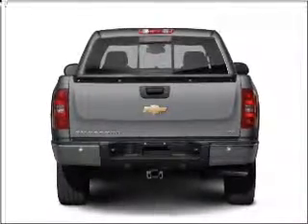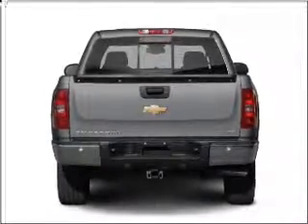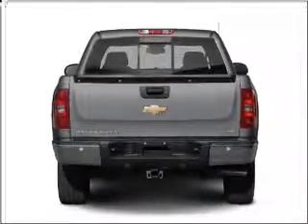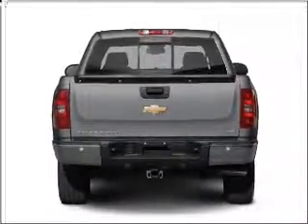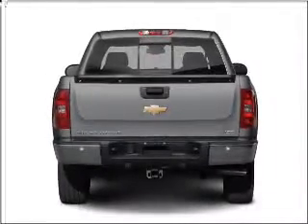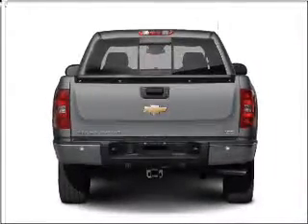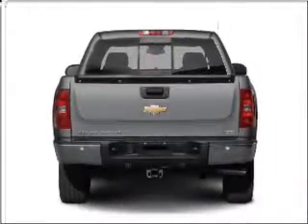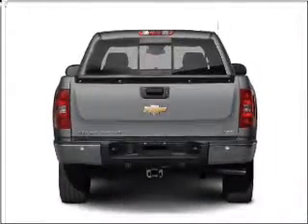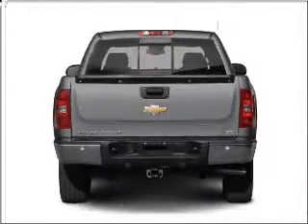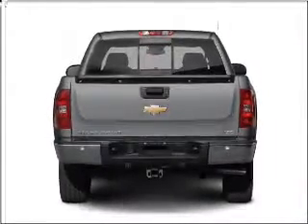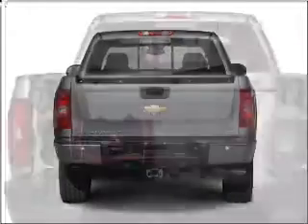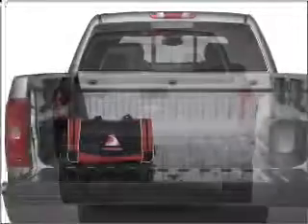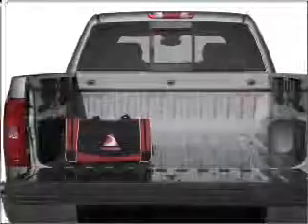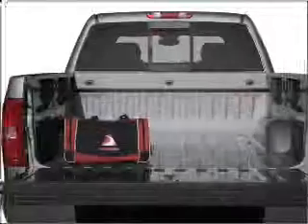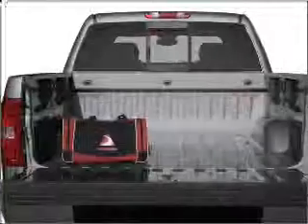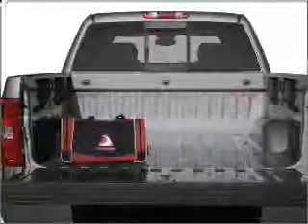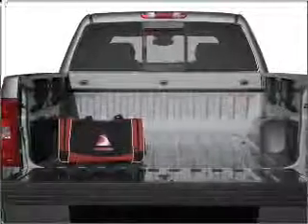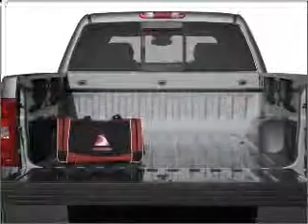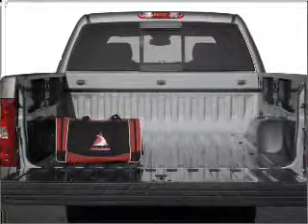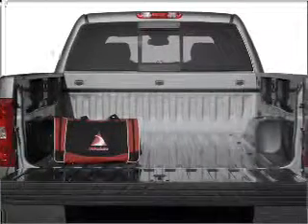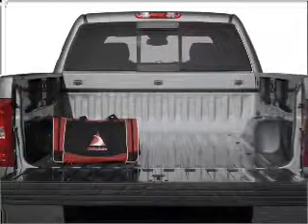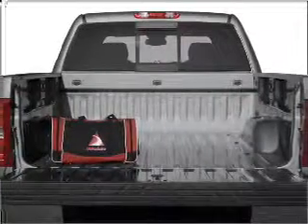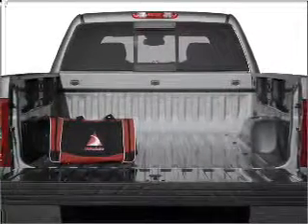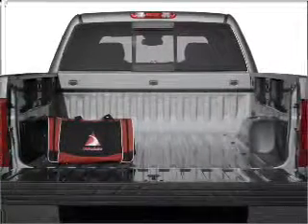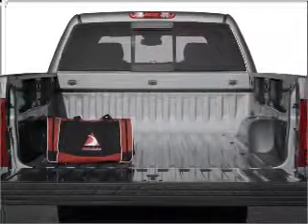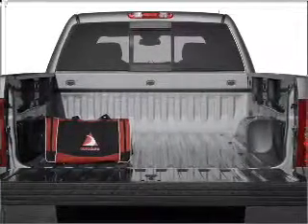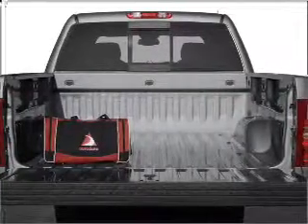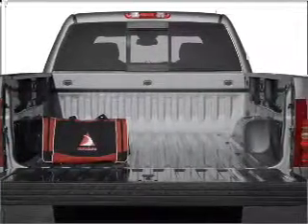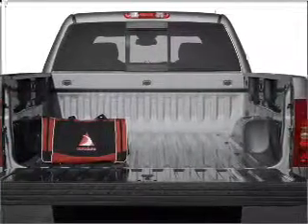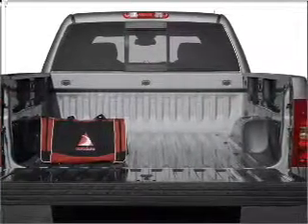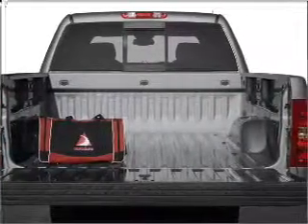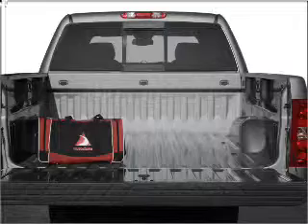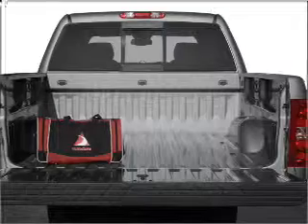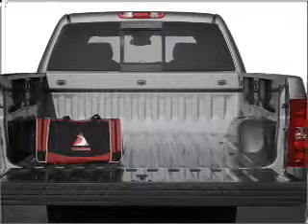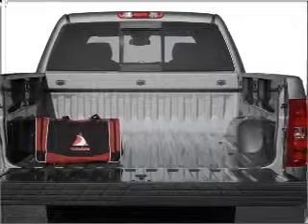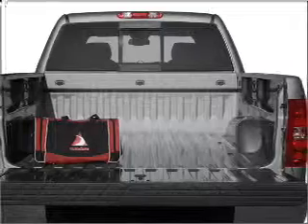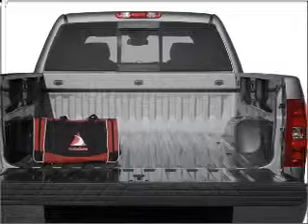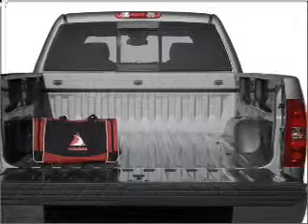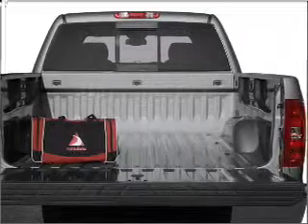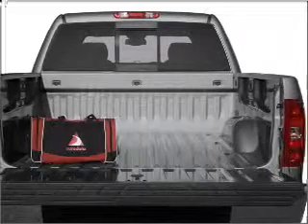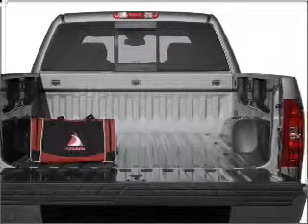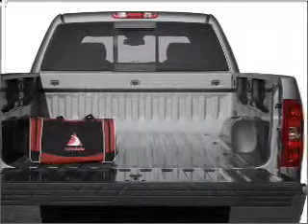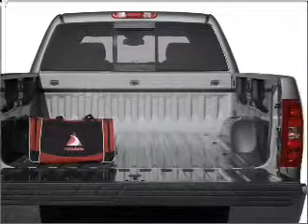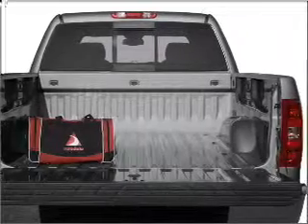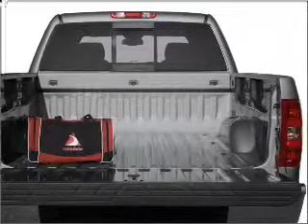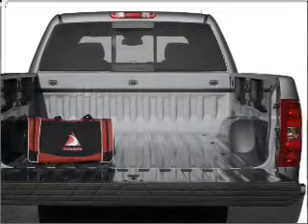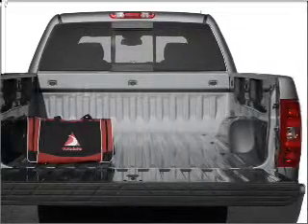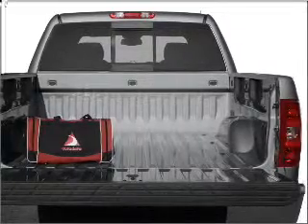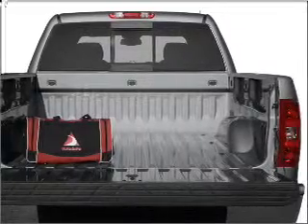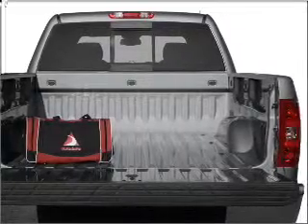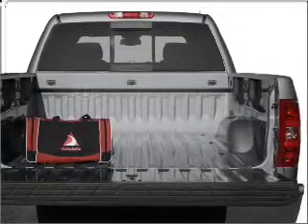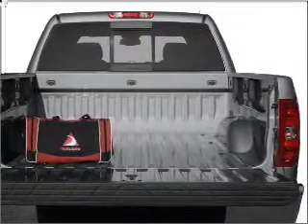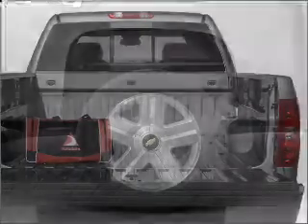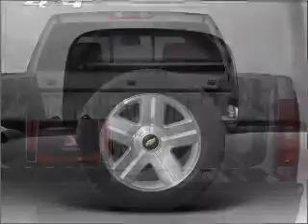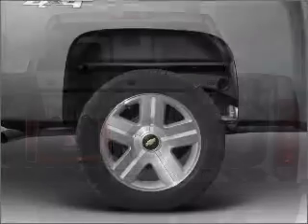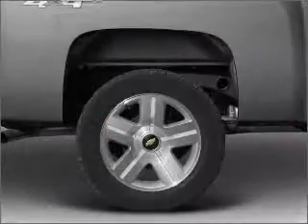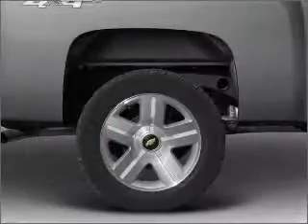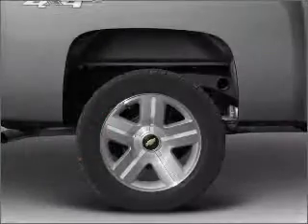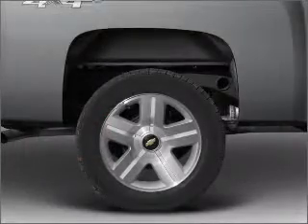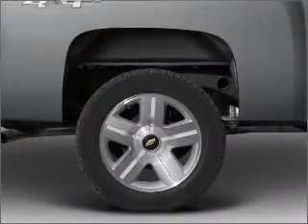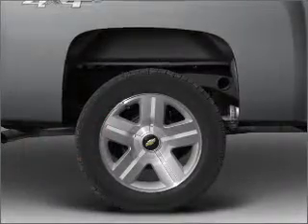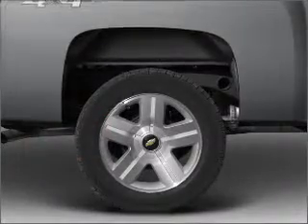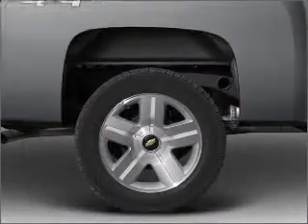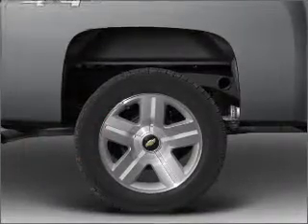Anti-lock brakes help you bring your vehicle to a safe stop. Let us put you in the driver's seat today. Call or click to contact us.